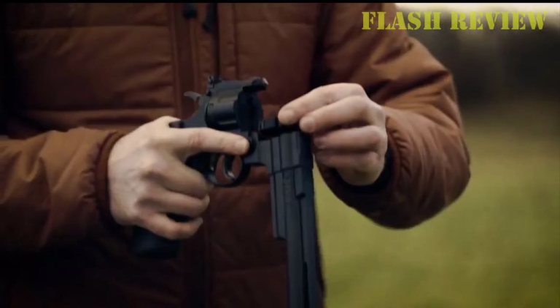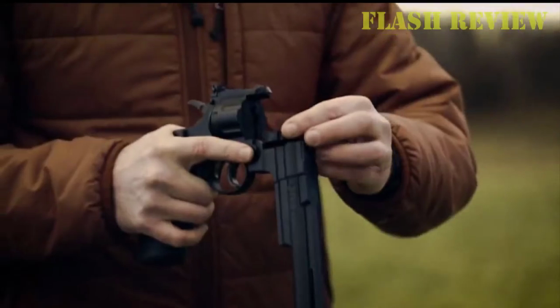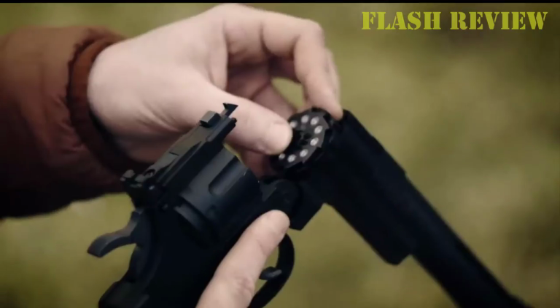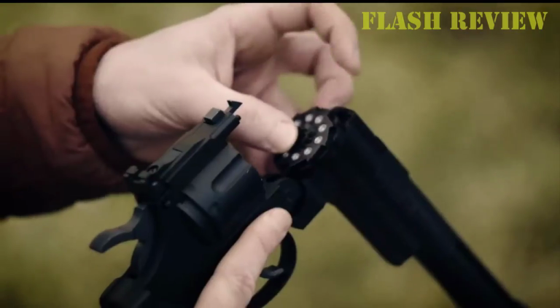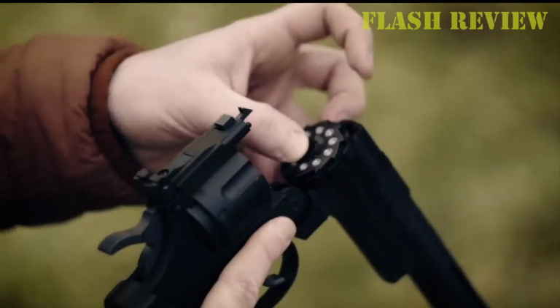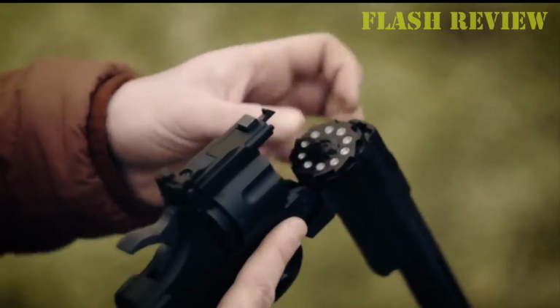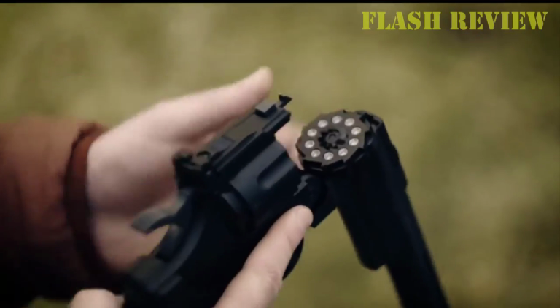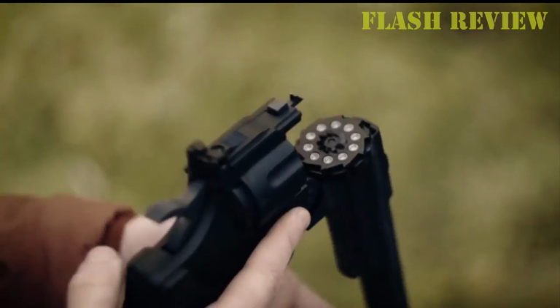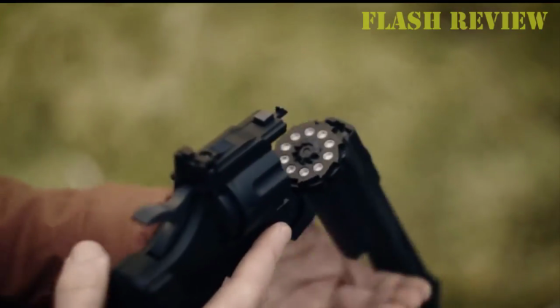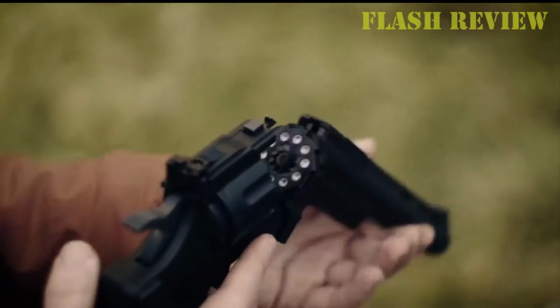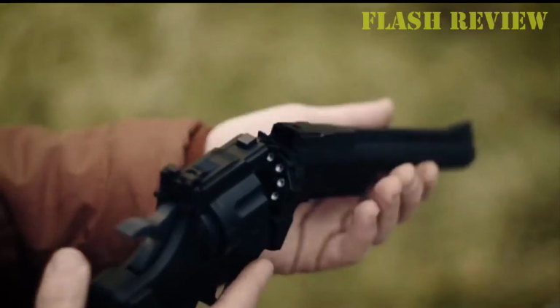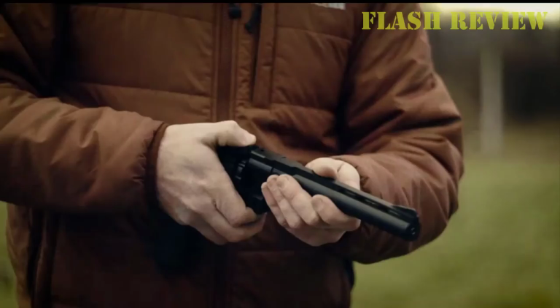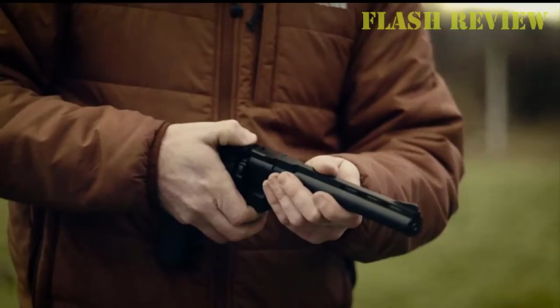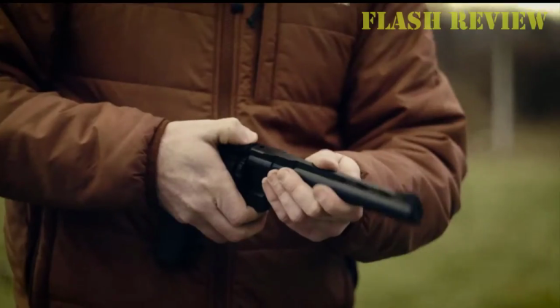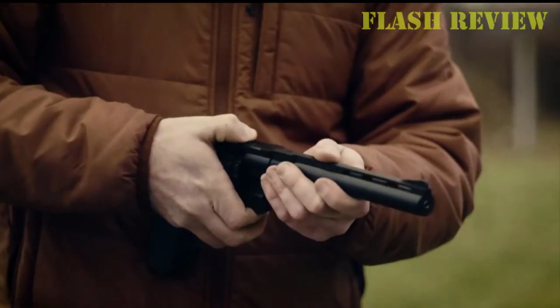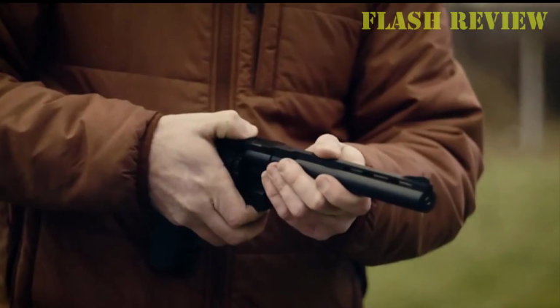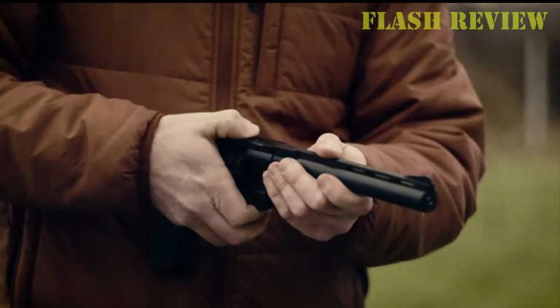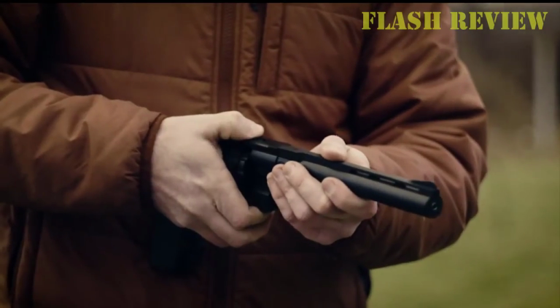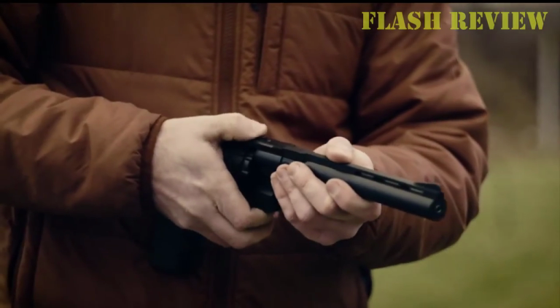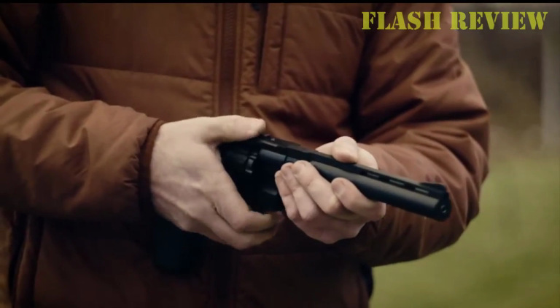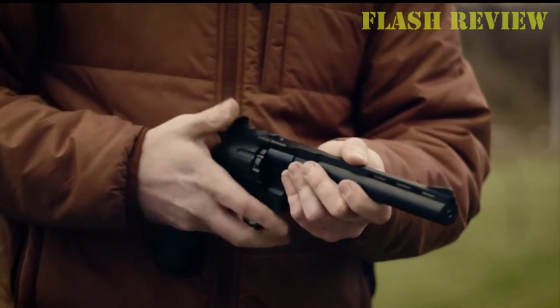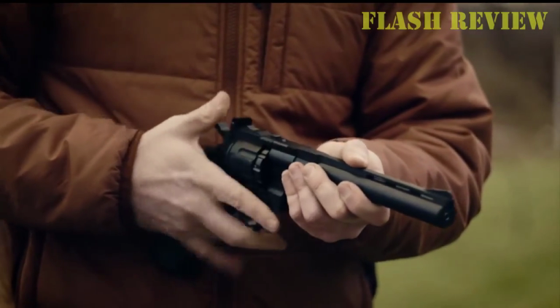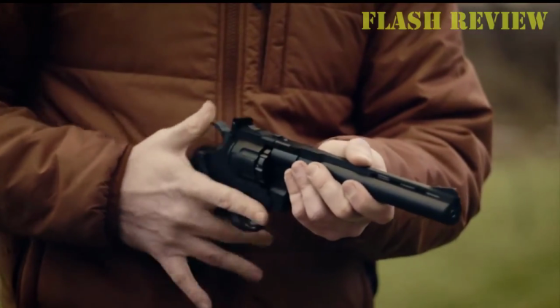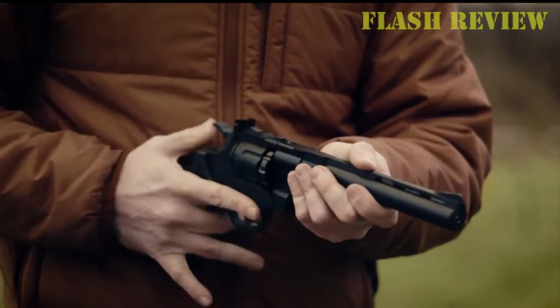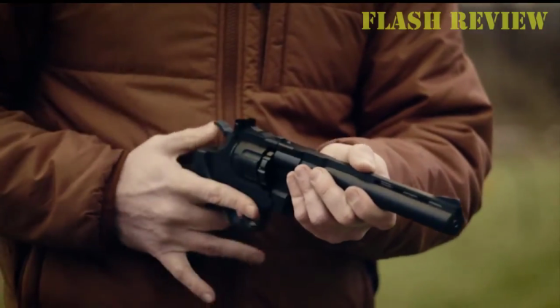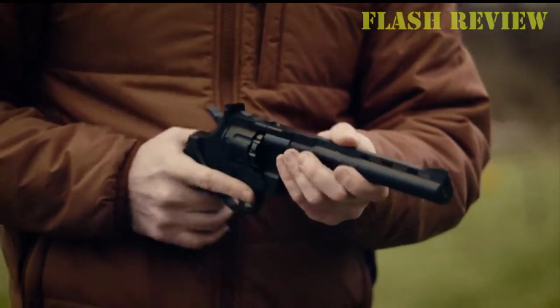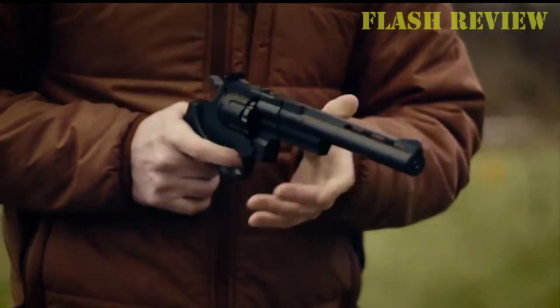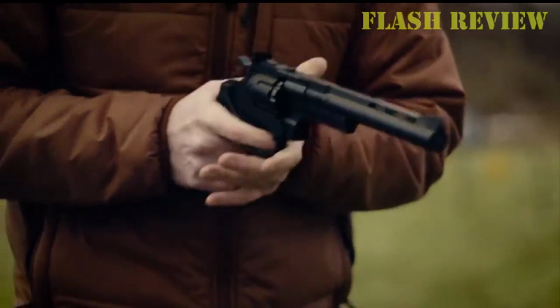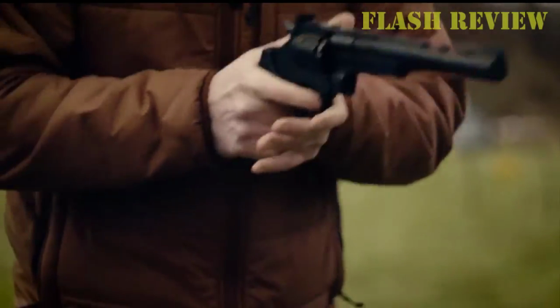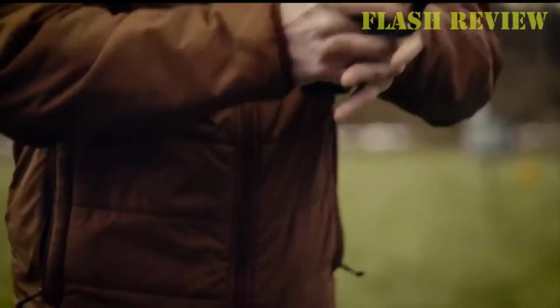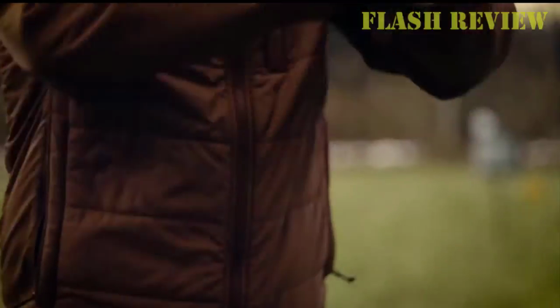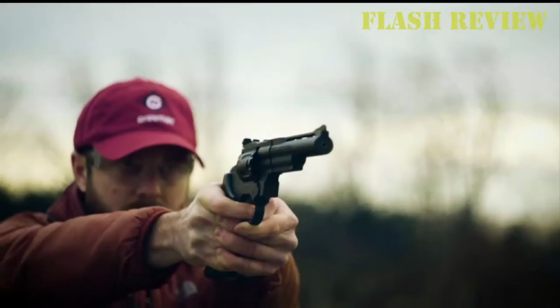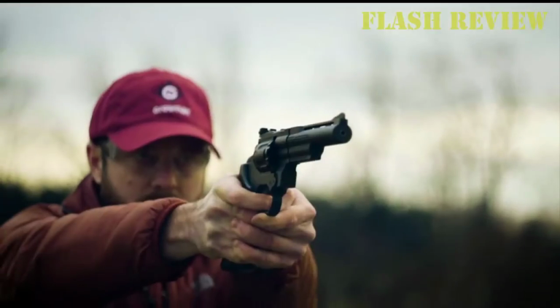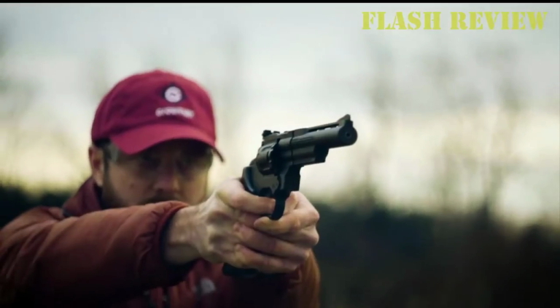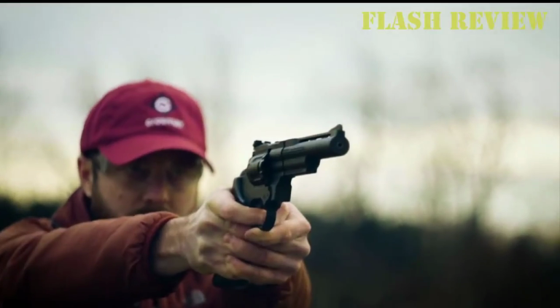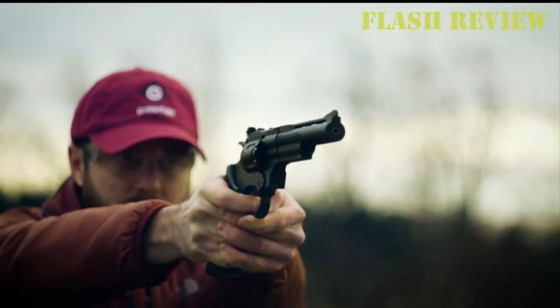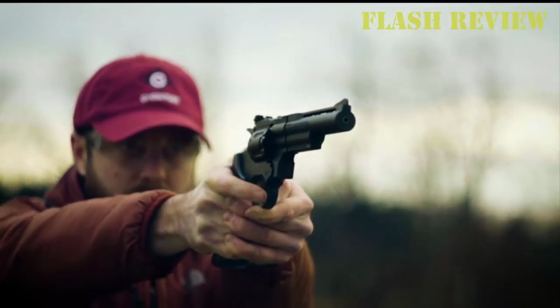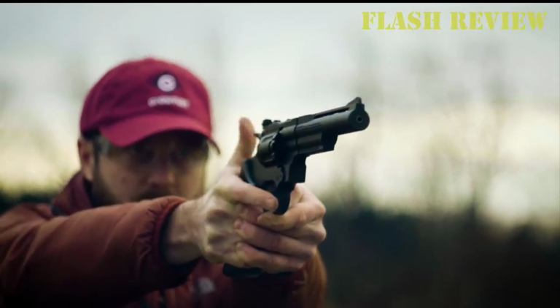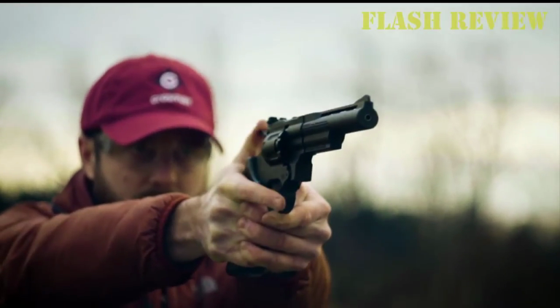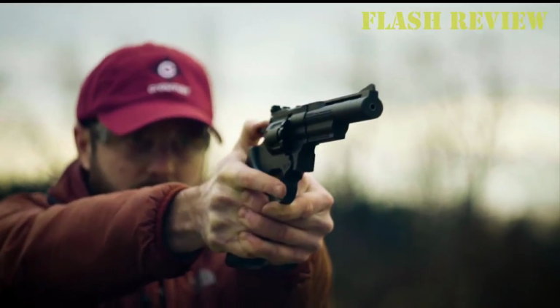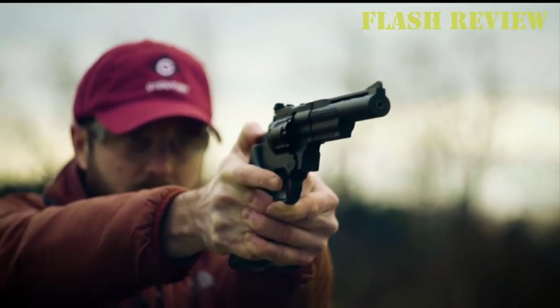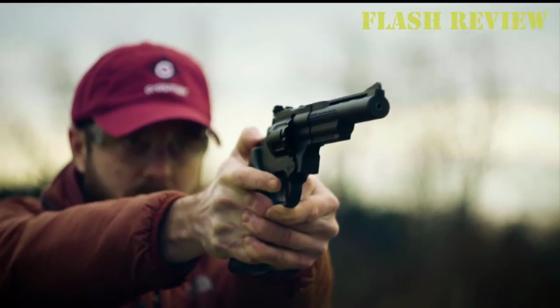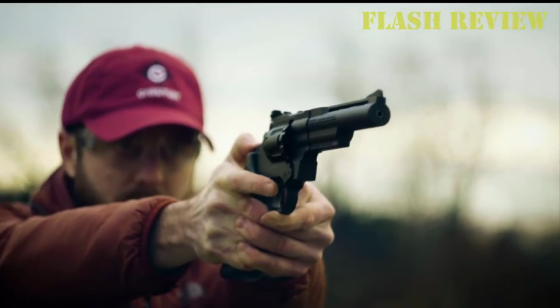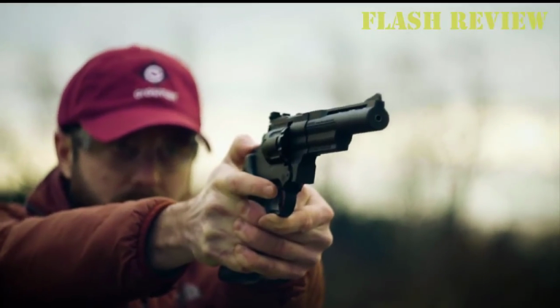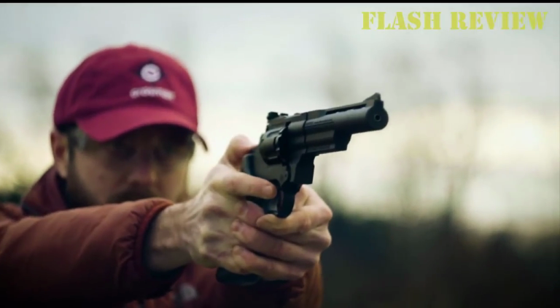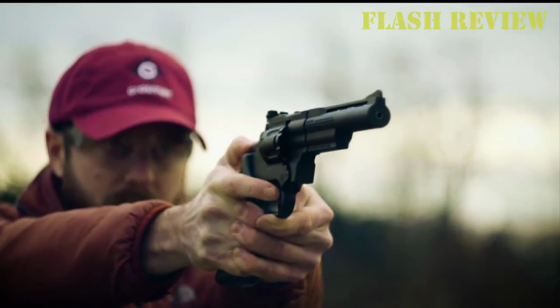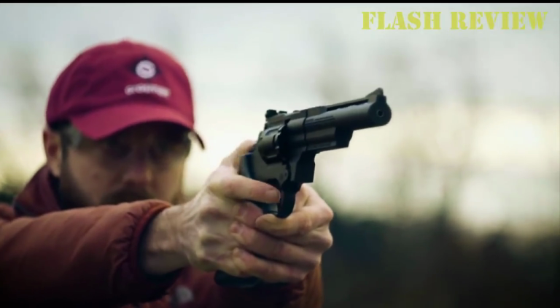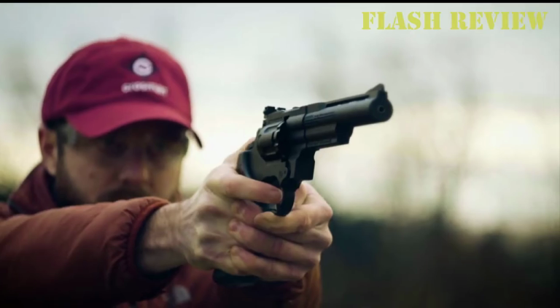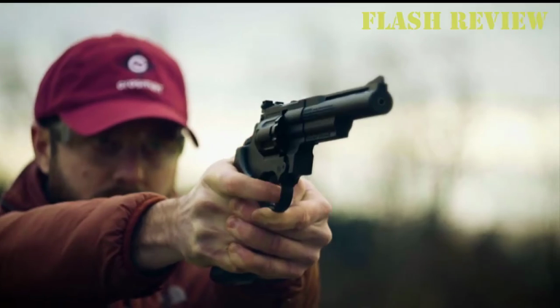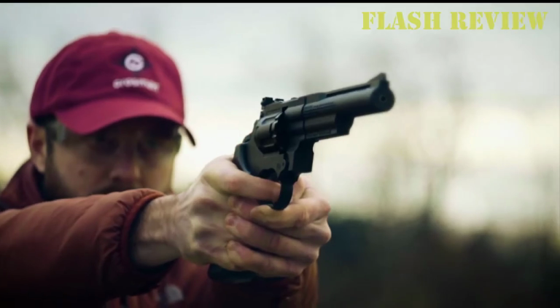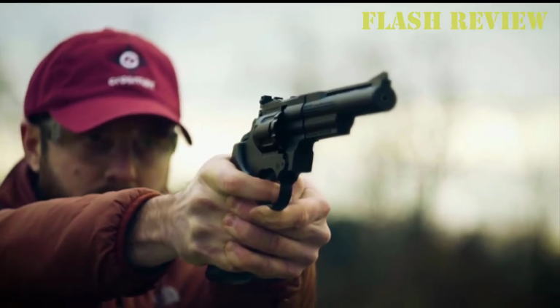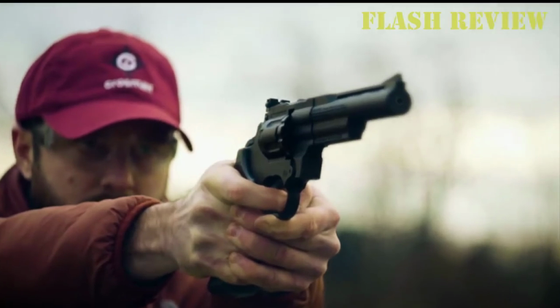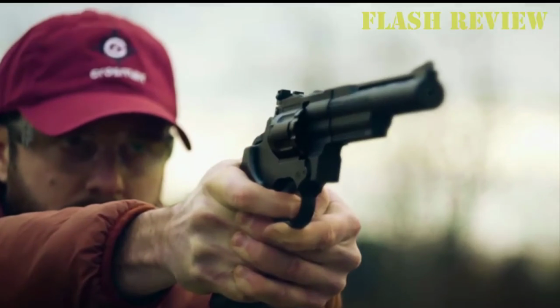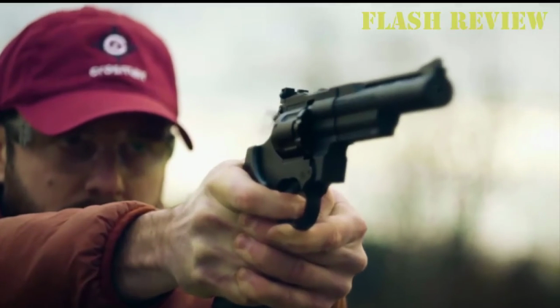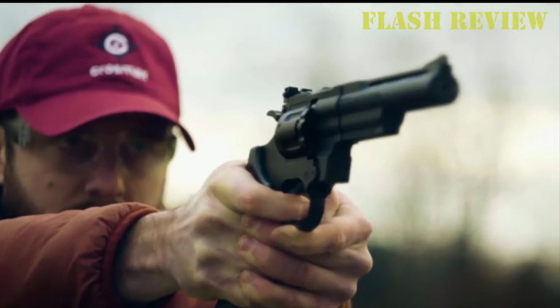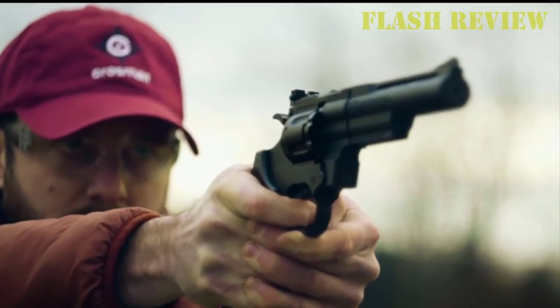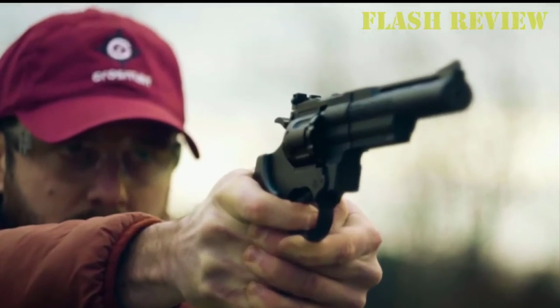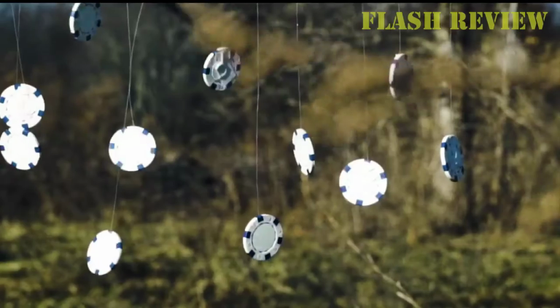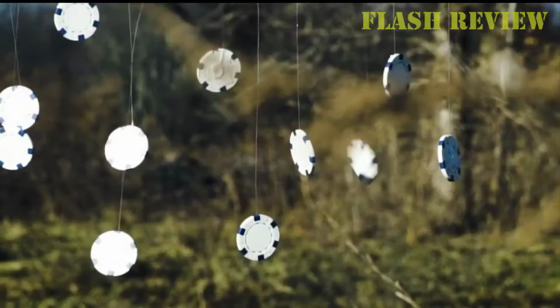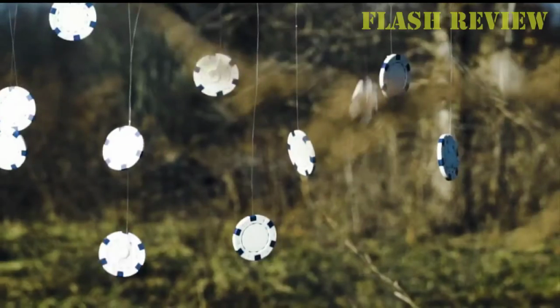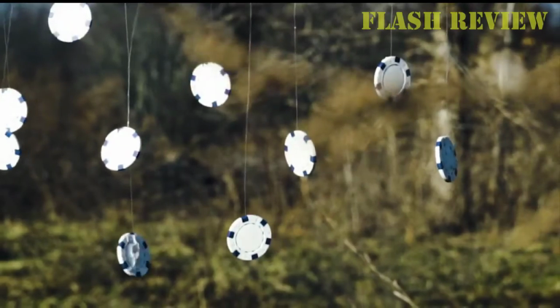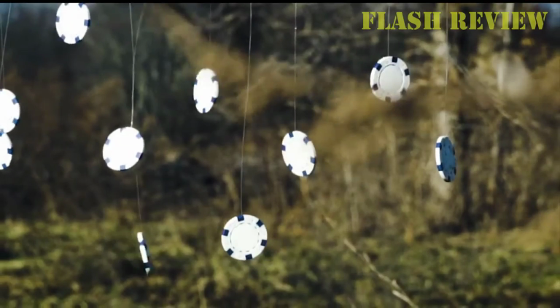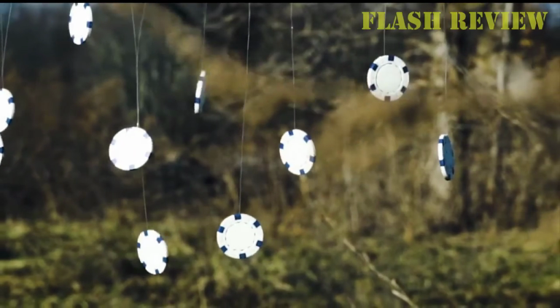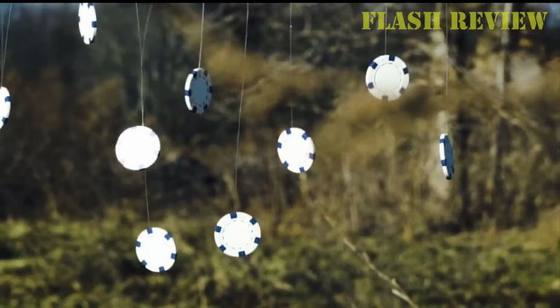Today, we're going to discuss the 5 most powerful air pistols. I'm FlashReview, welcome back to my channel.